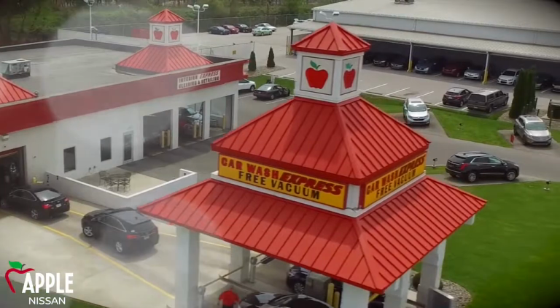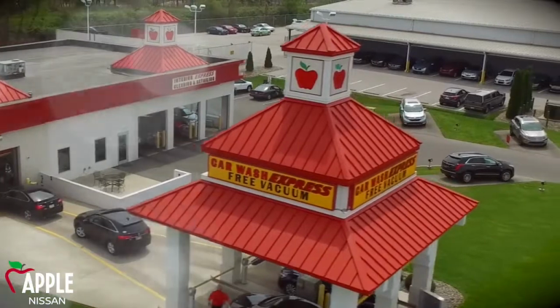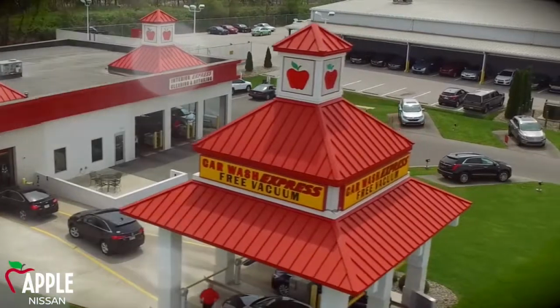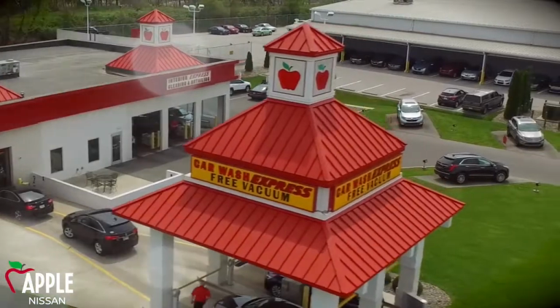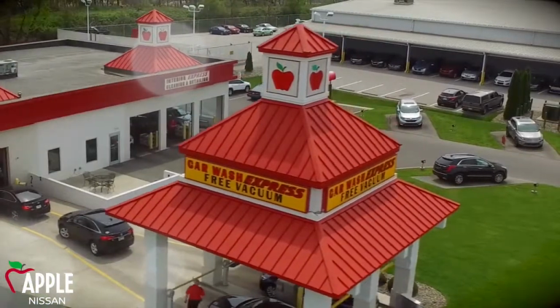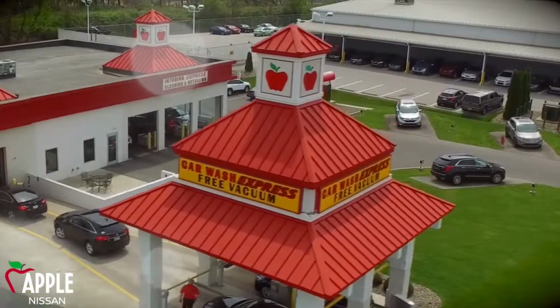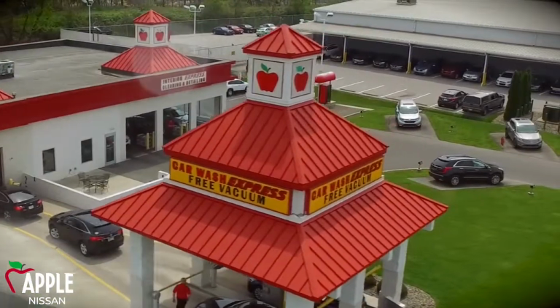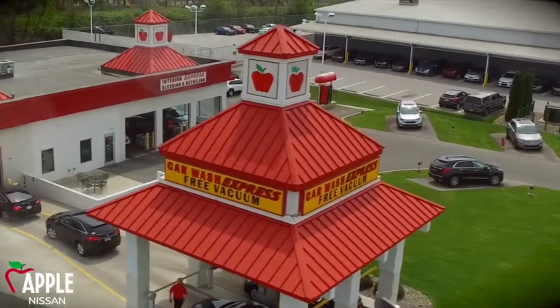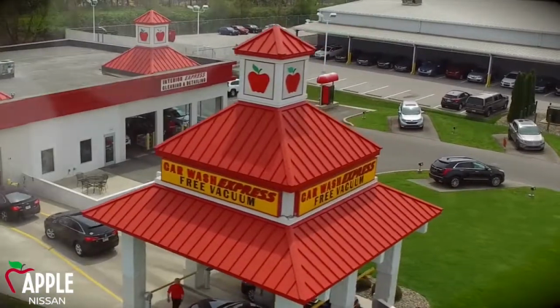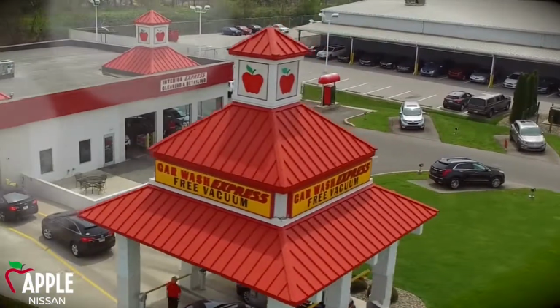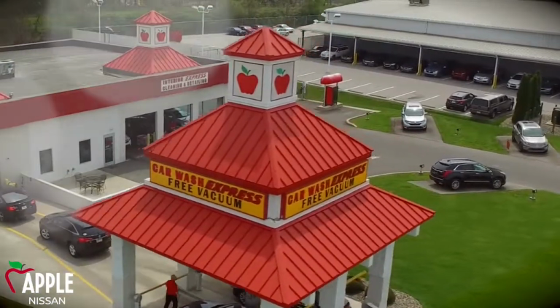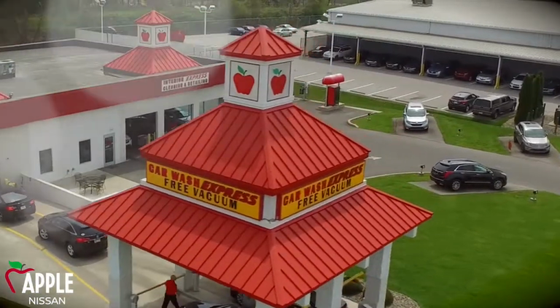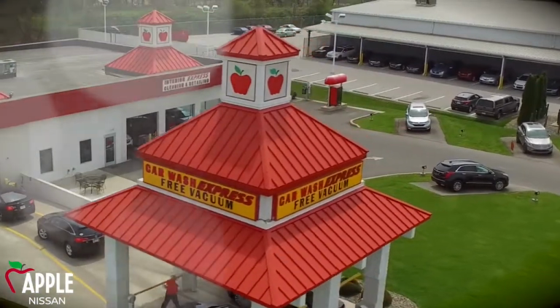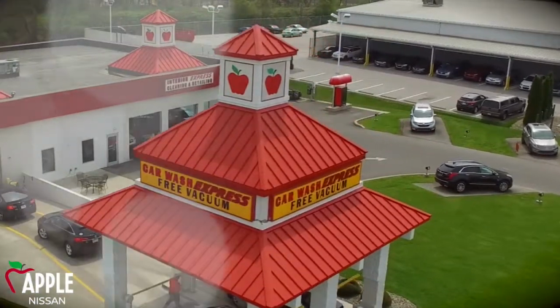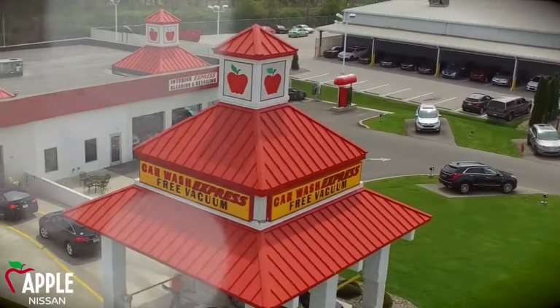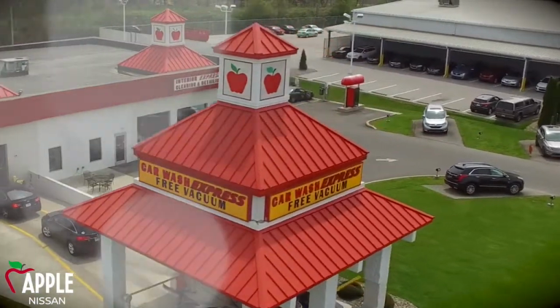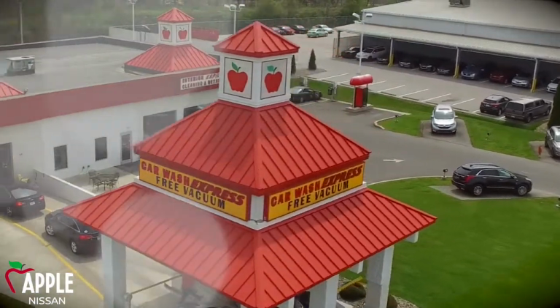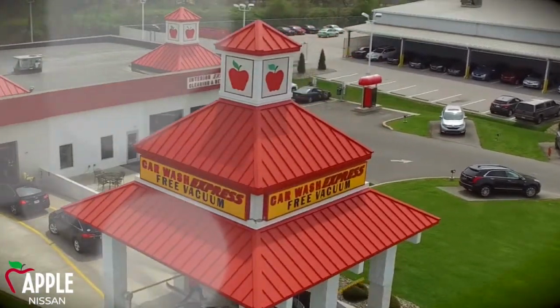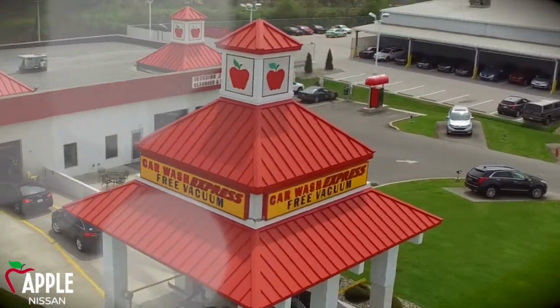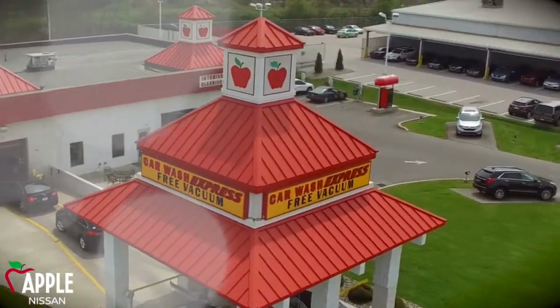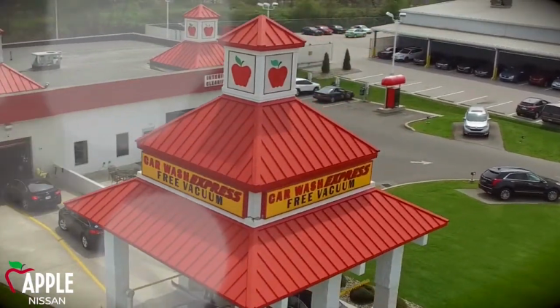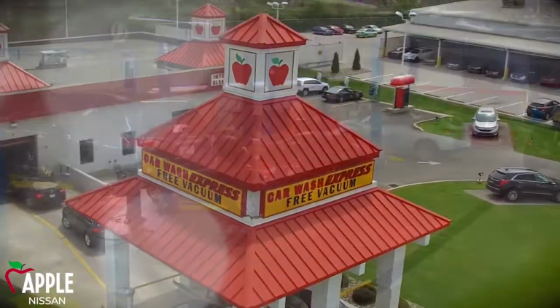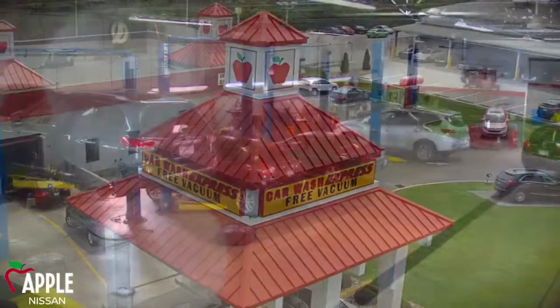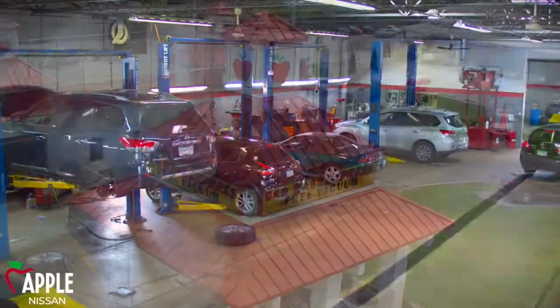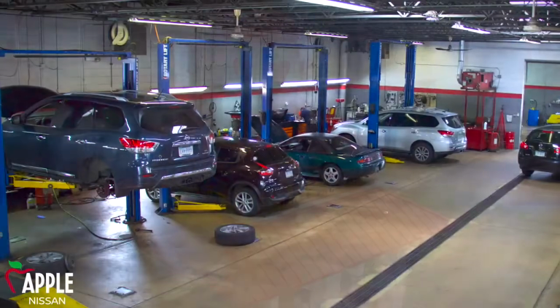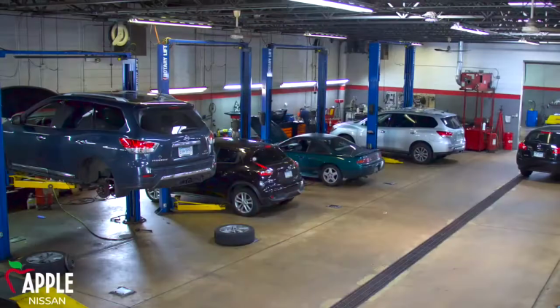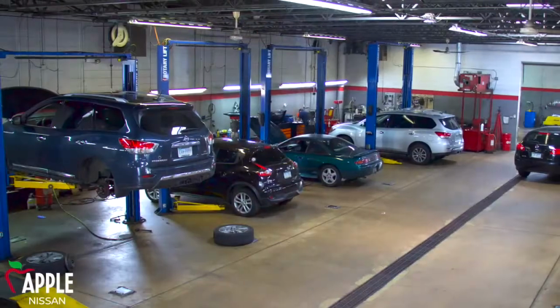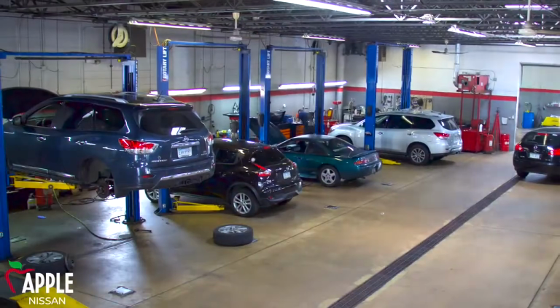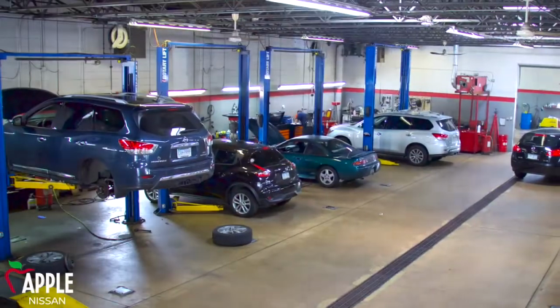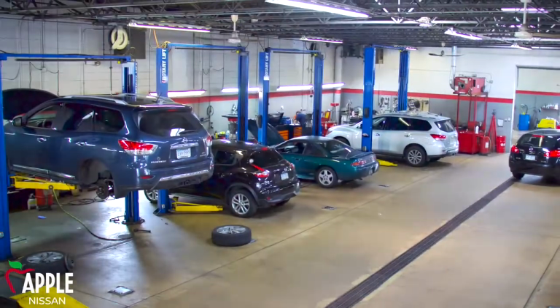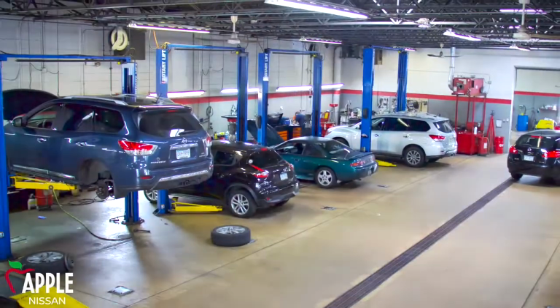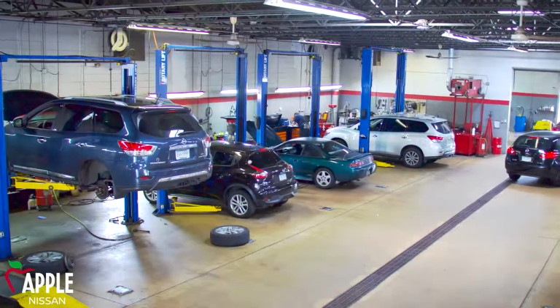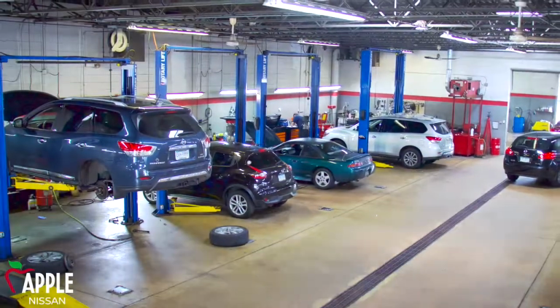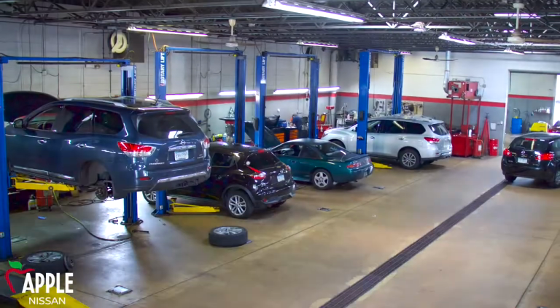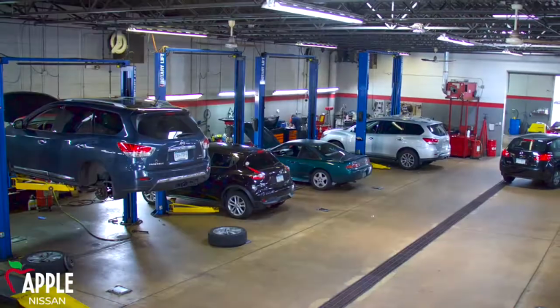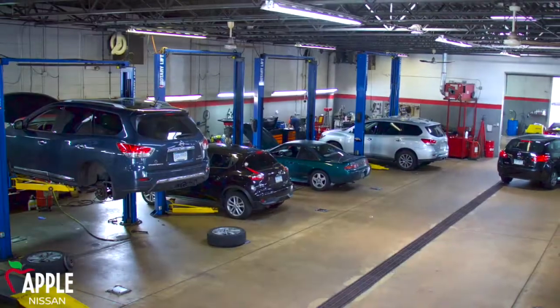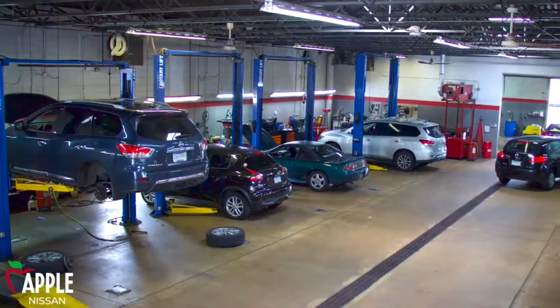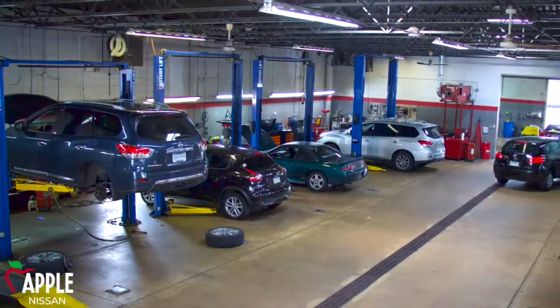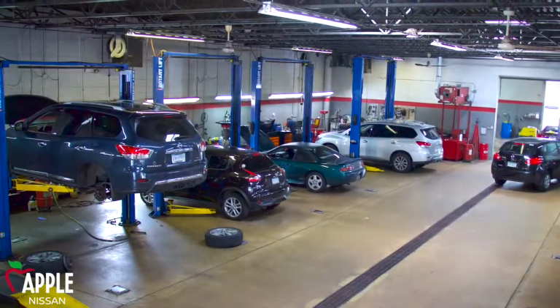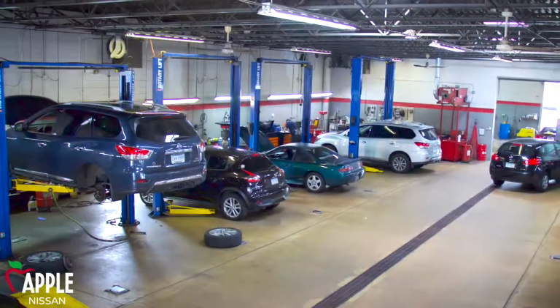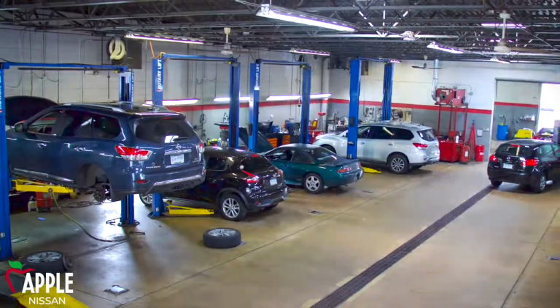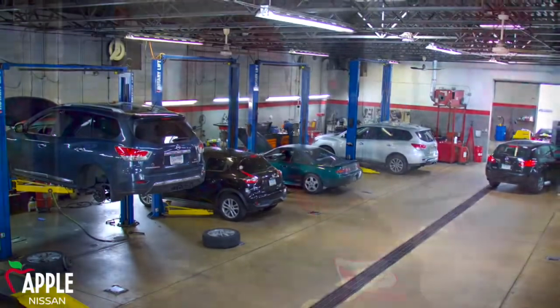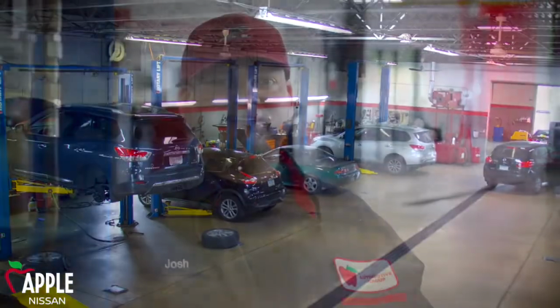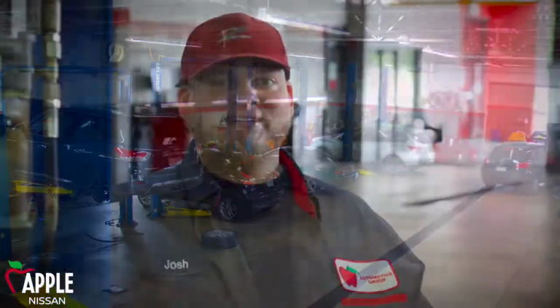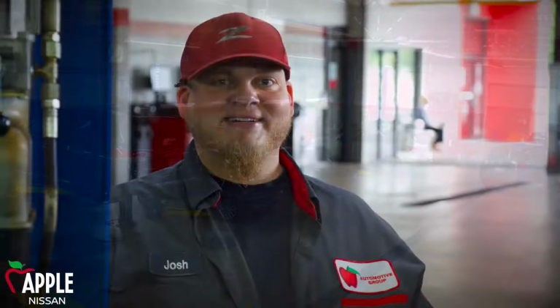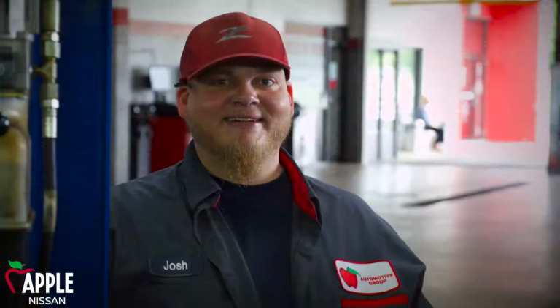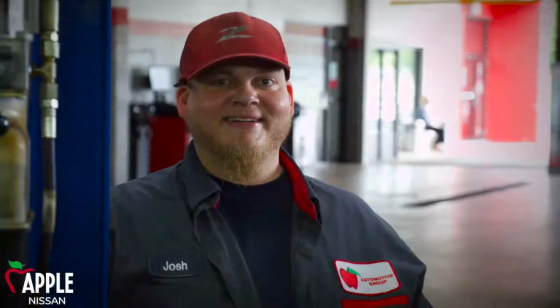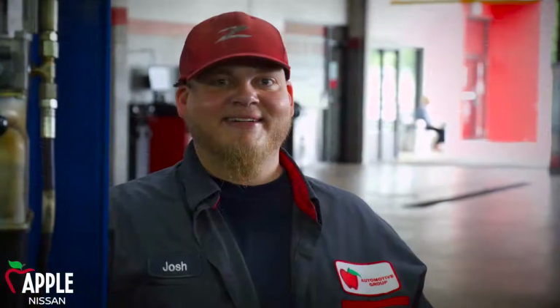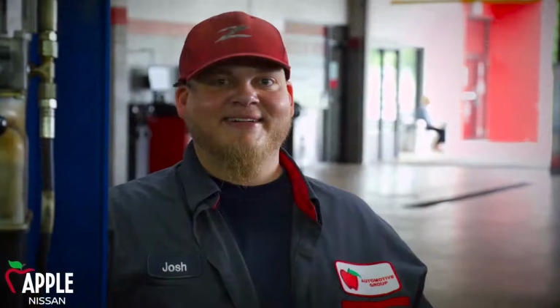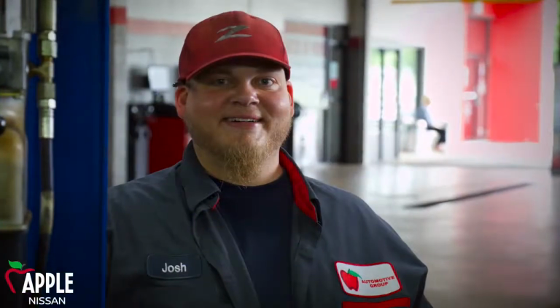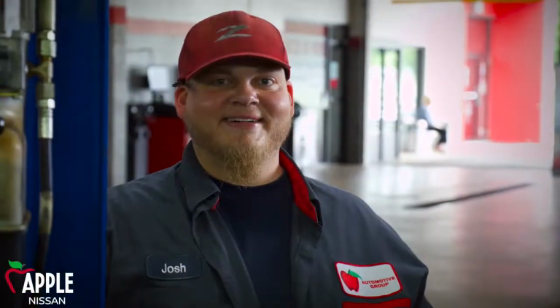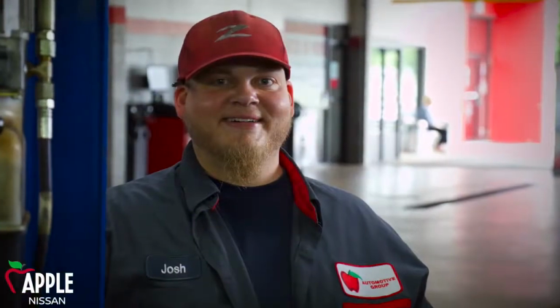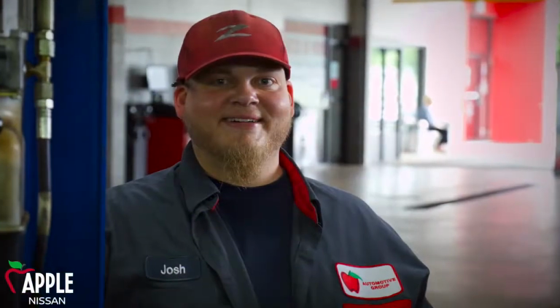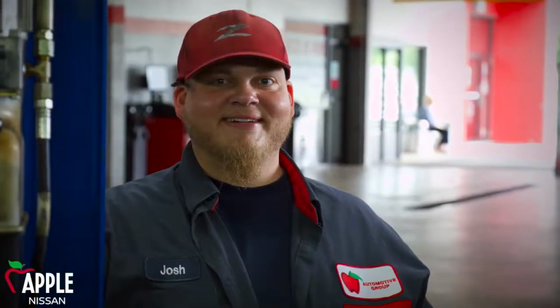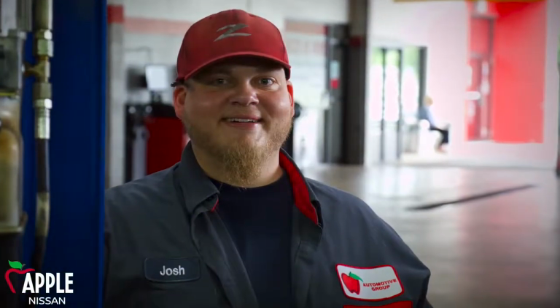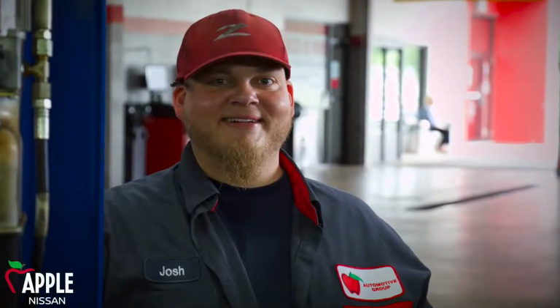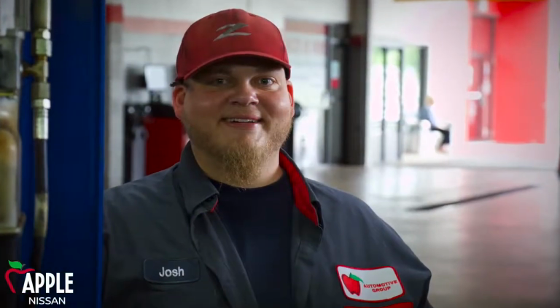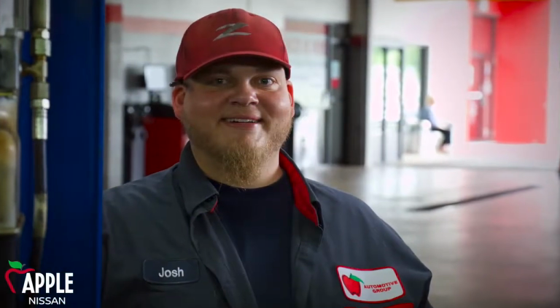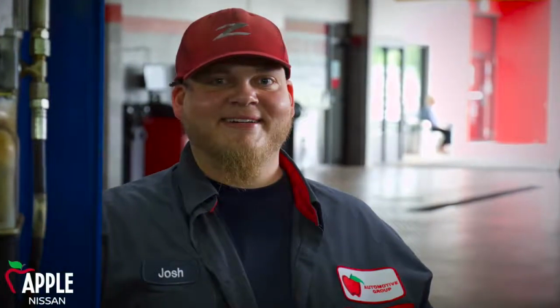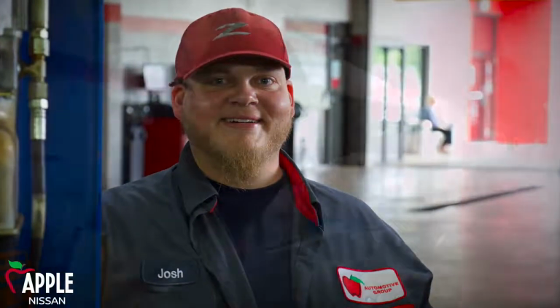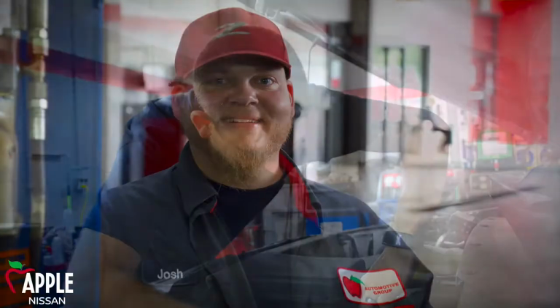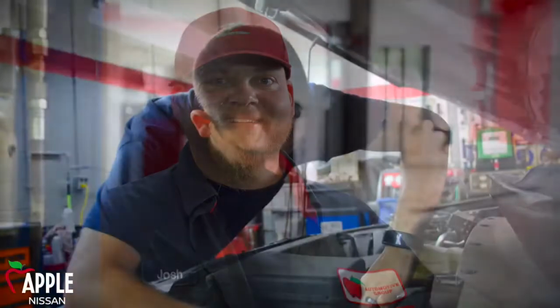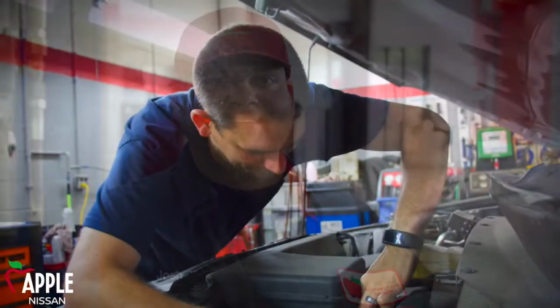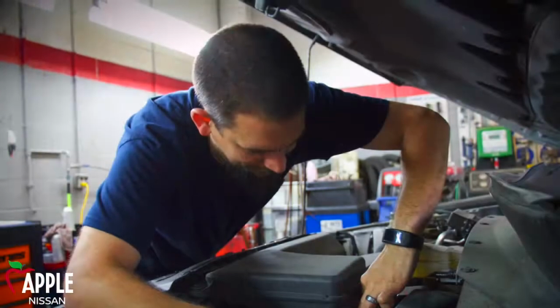Because our team is sensitive to your time, our service department is fully equipped with the latest technology to streamline the repair of your vehicle.